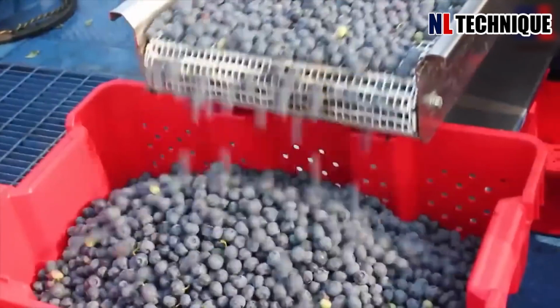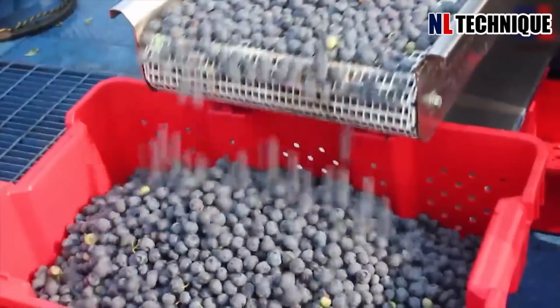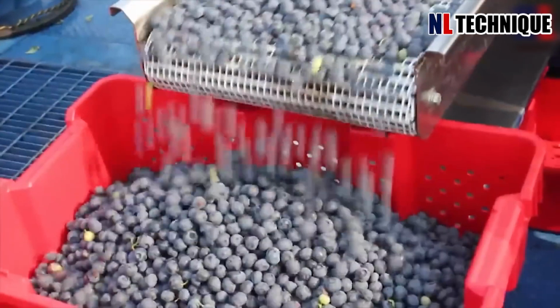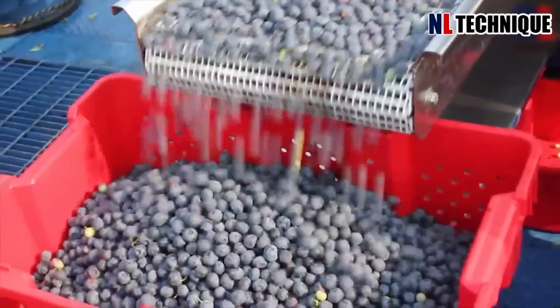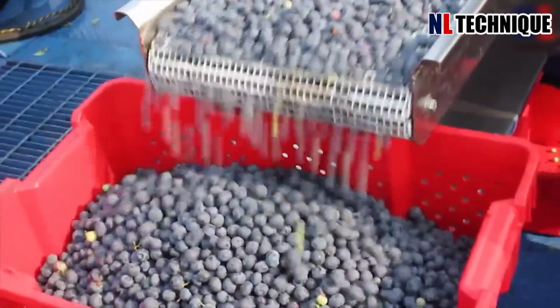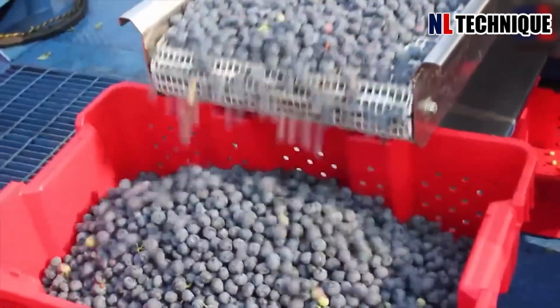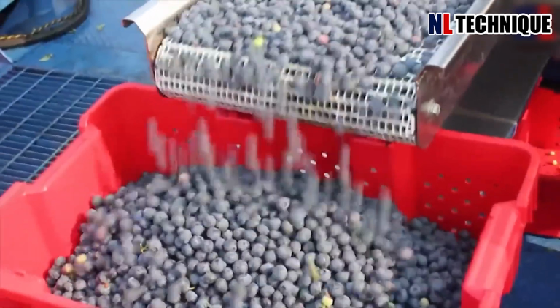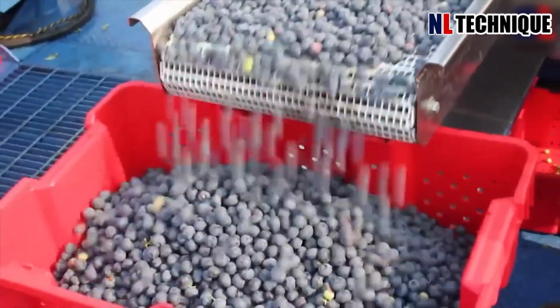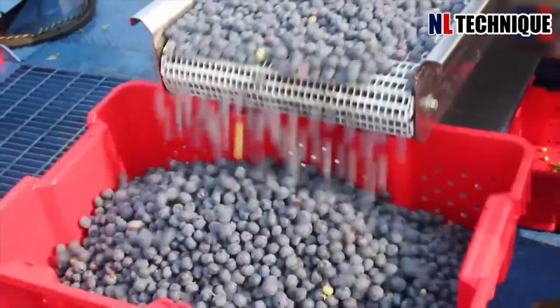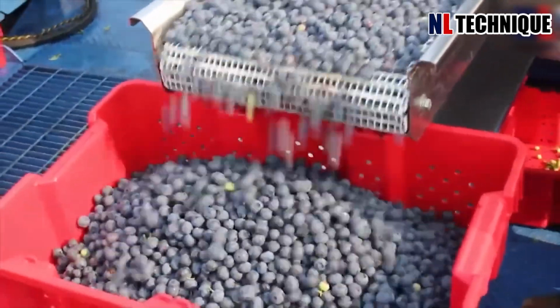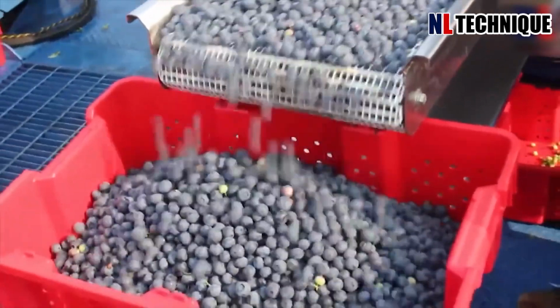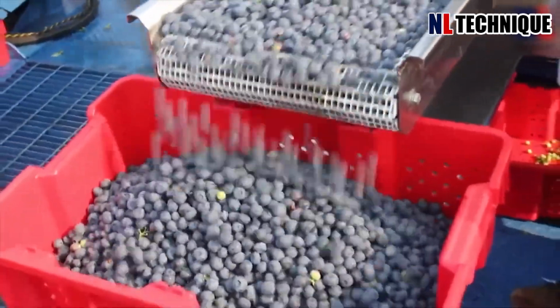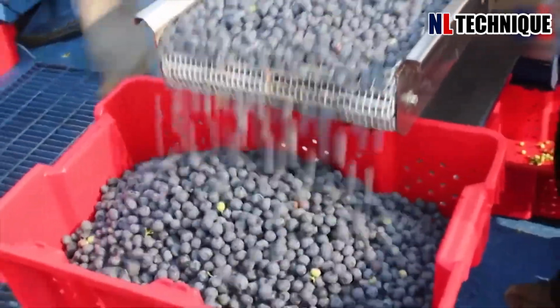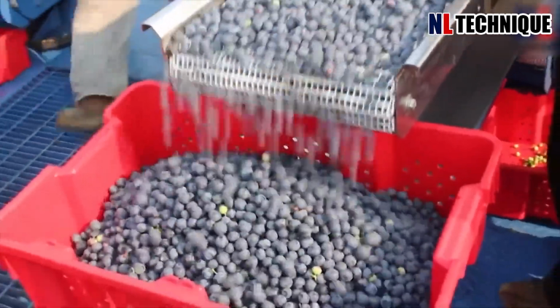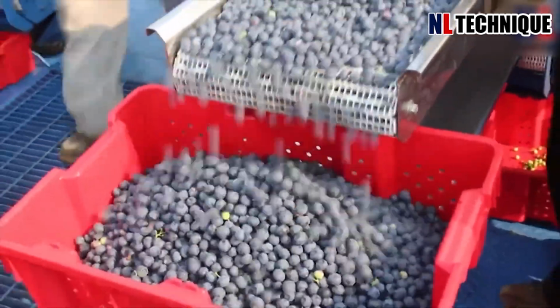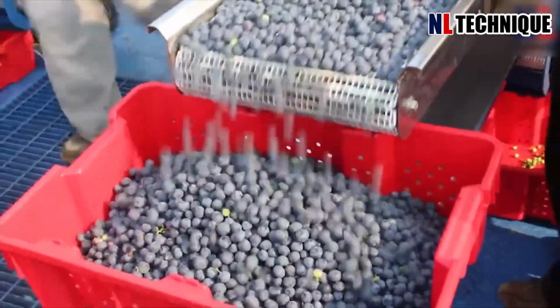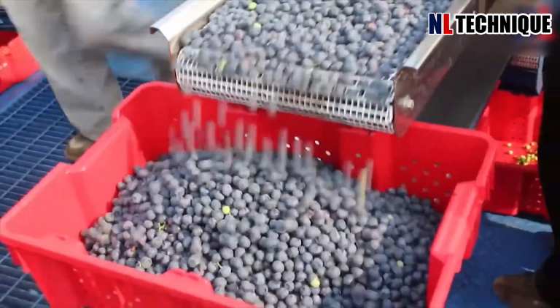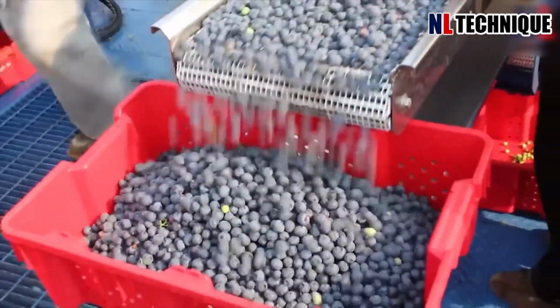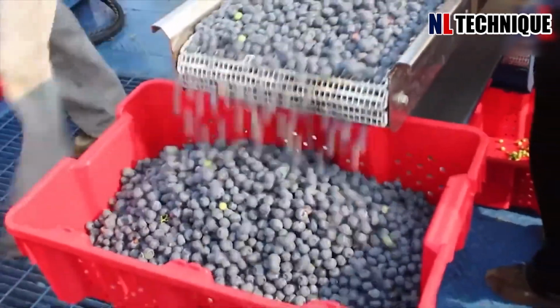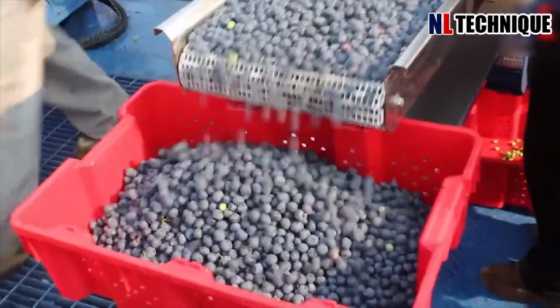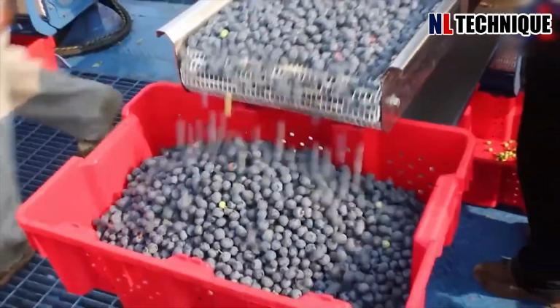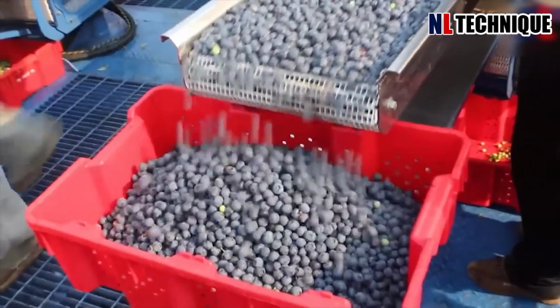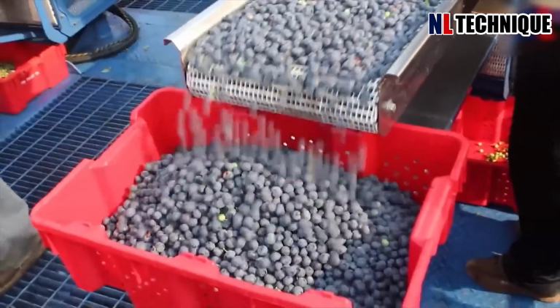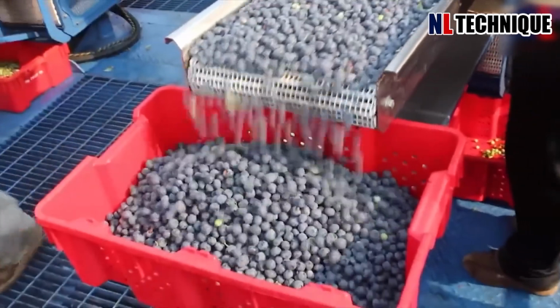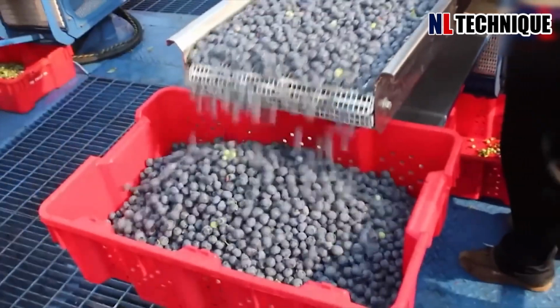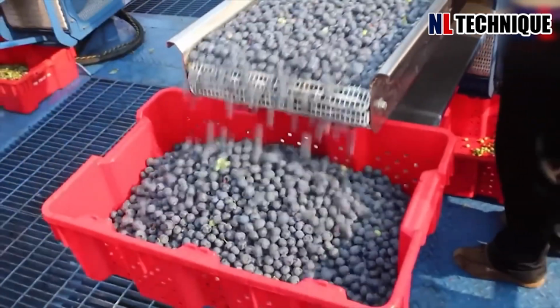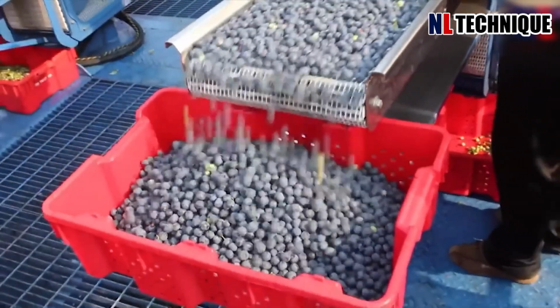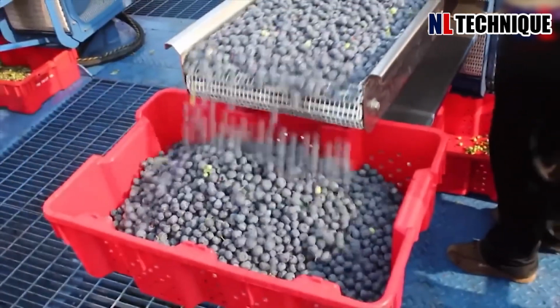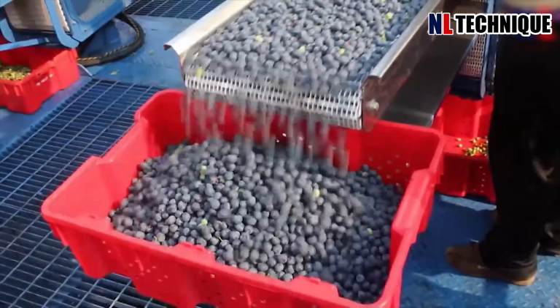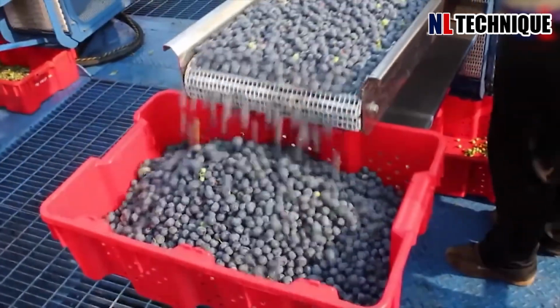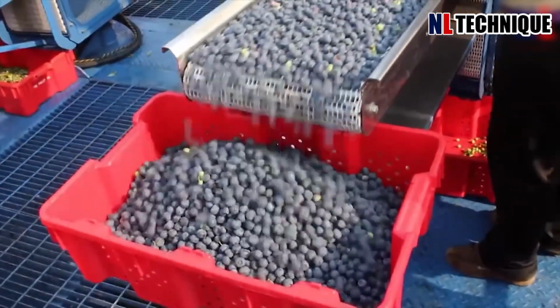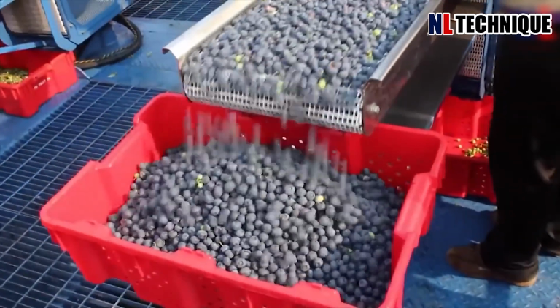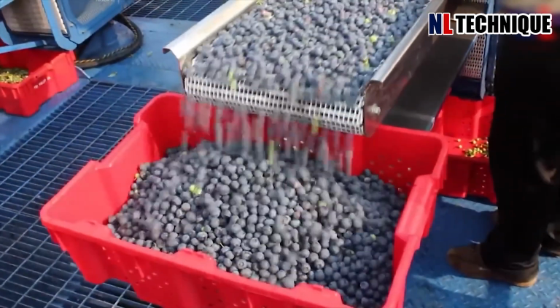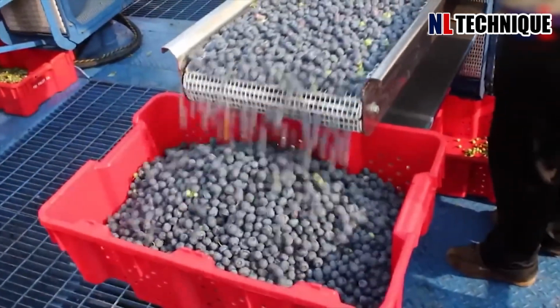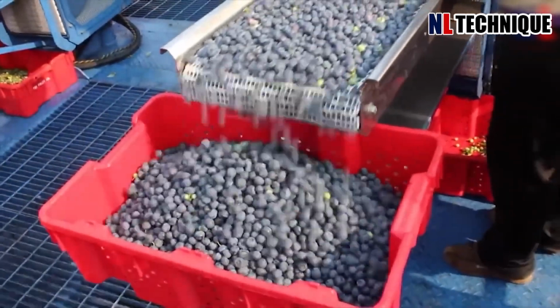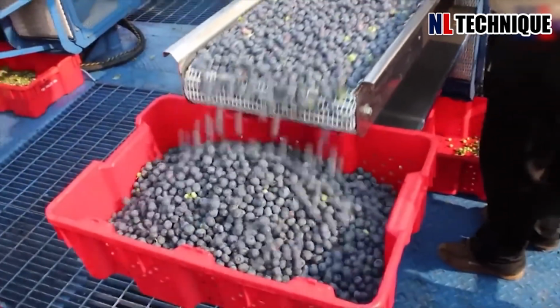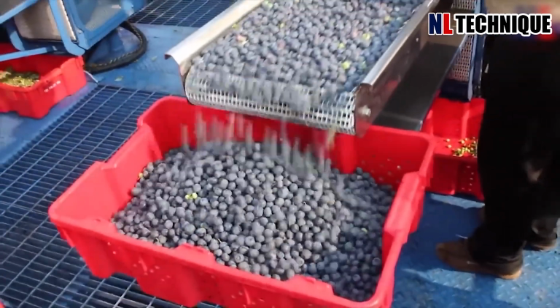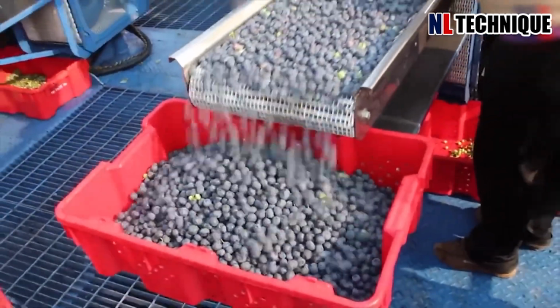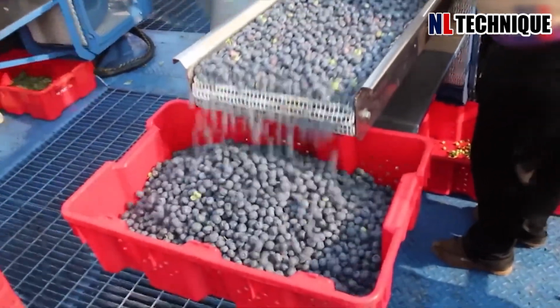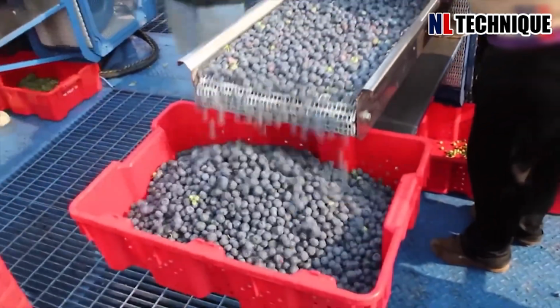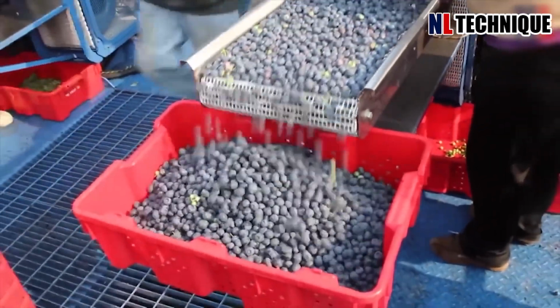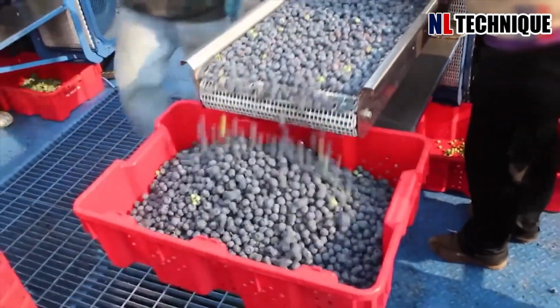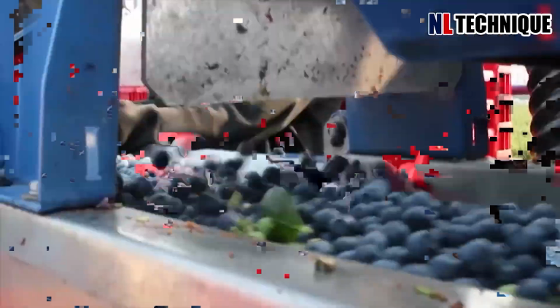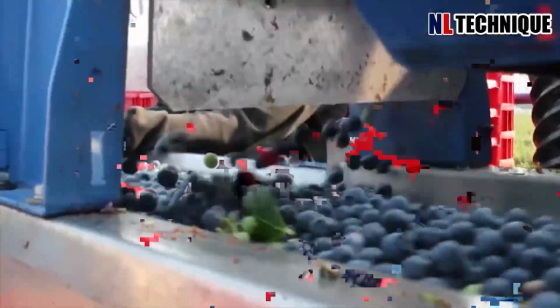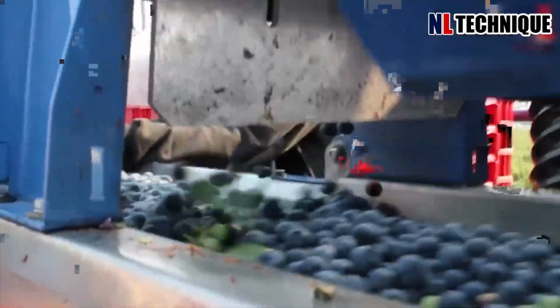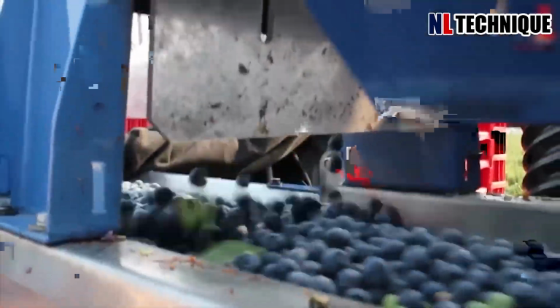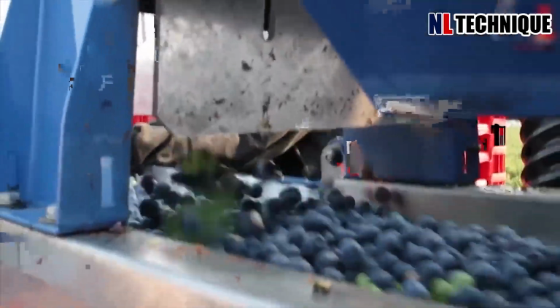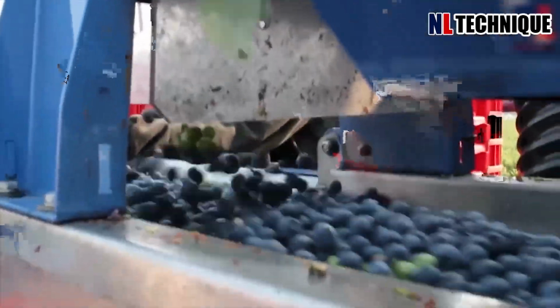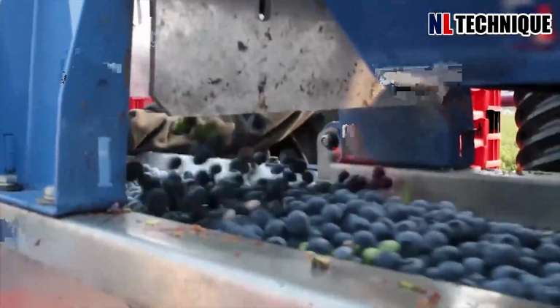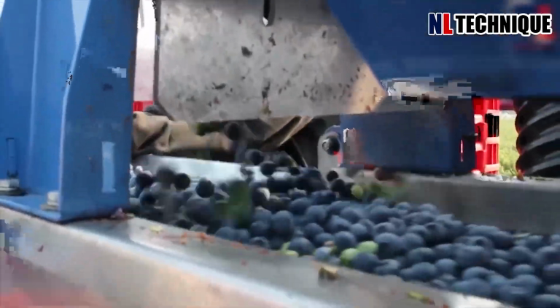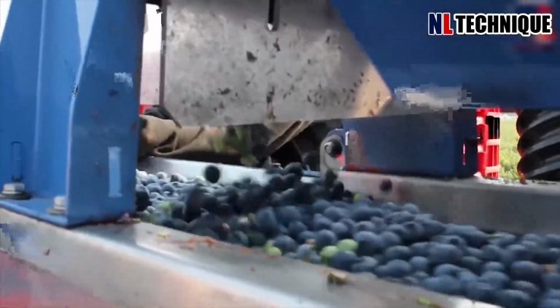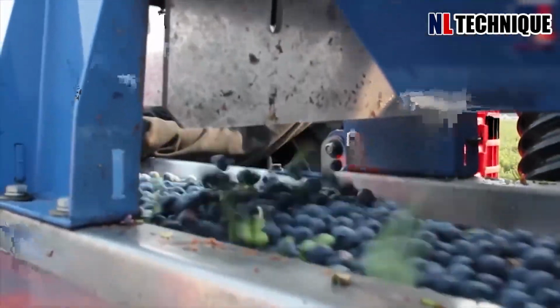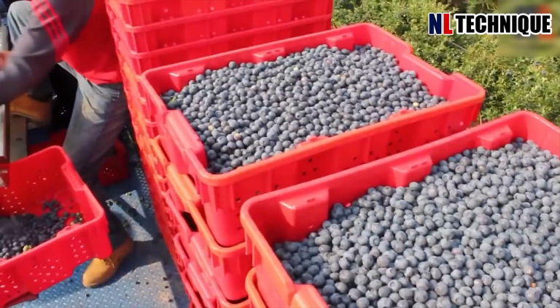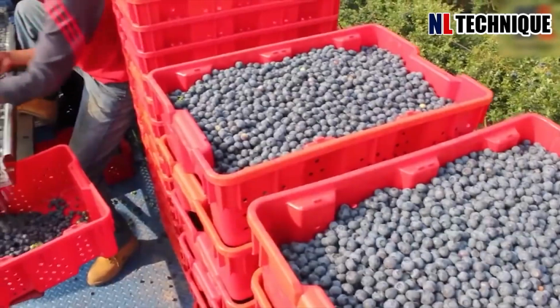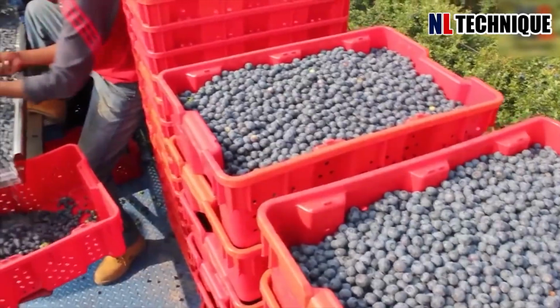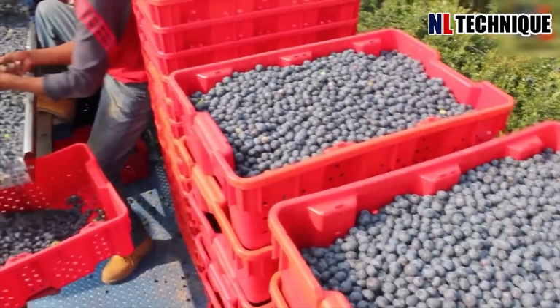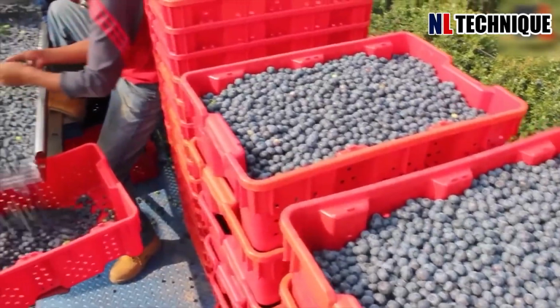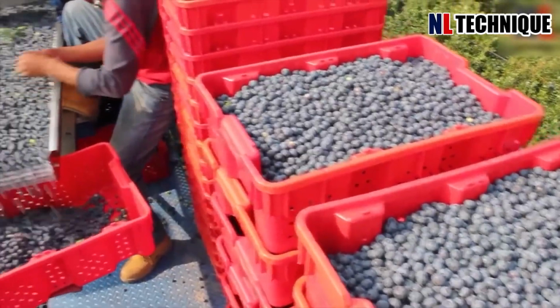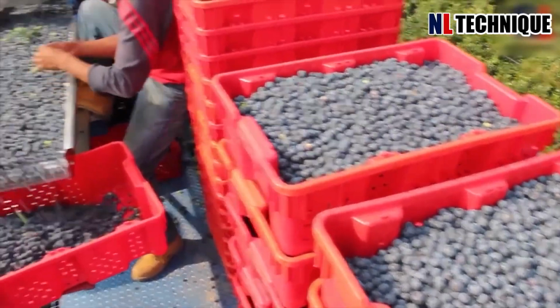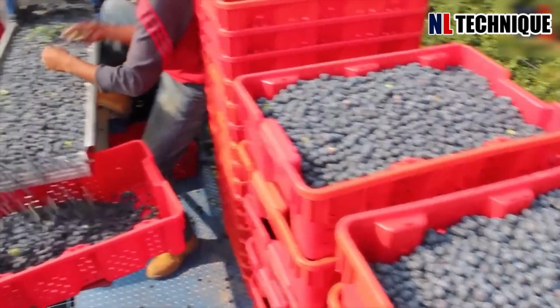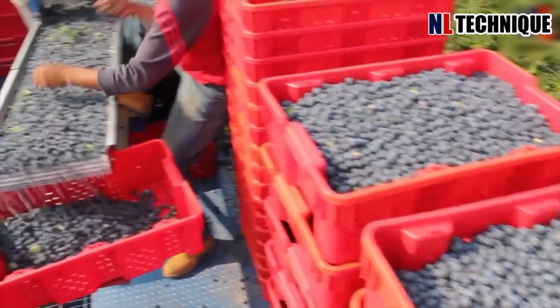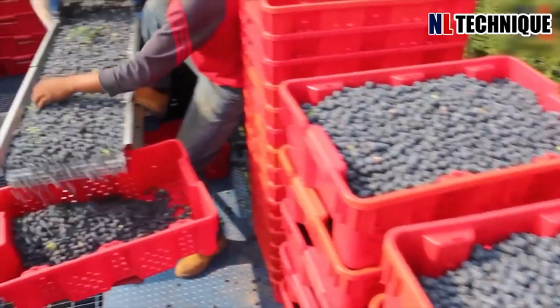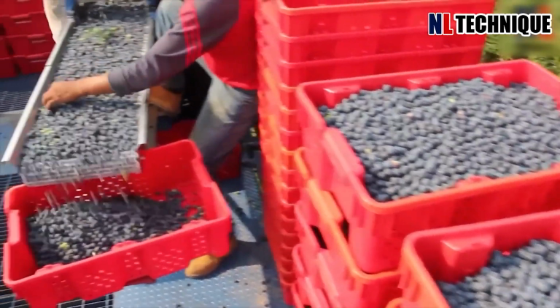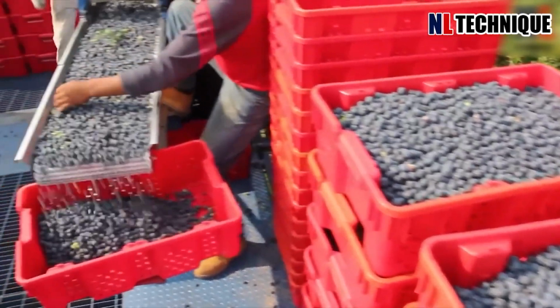The machine's collection bin fills with a bounty of blueberries, ready to be processed into delicious treats.